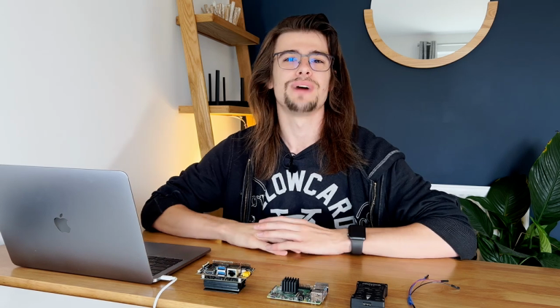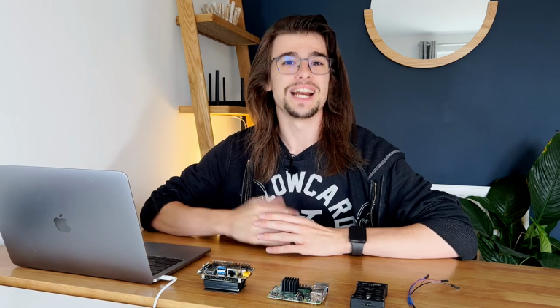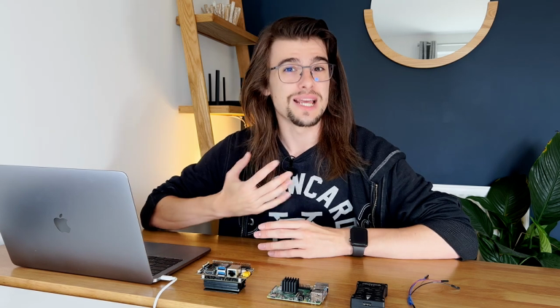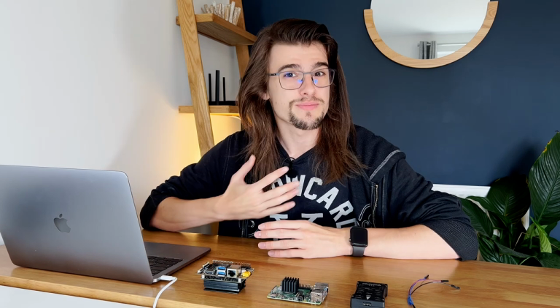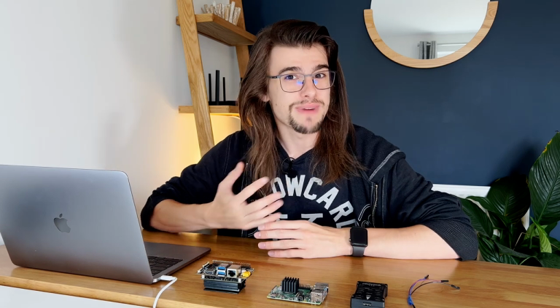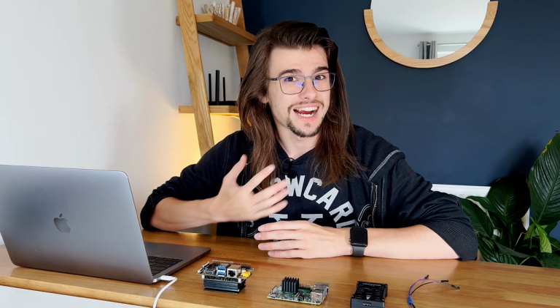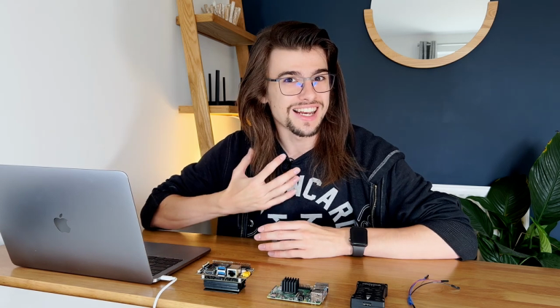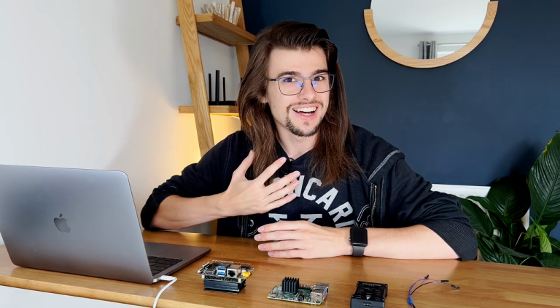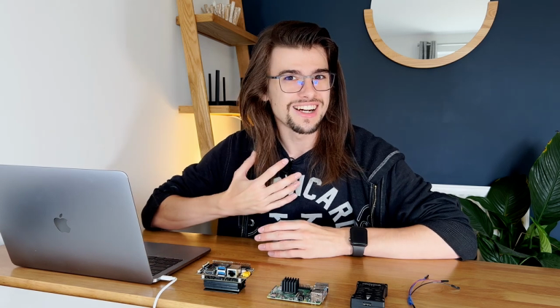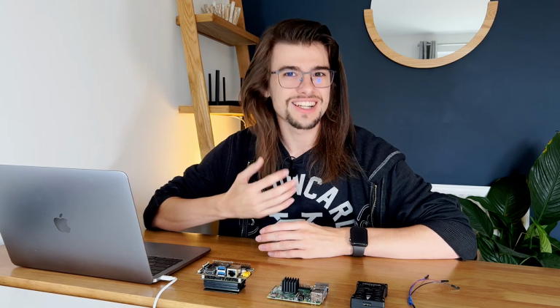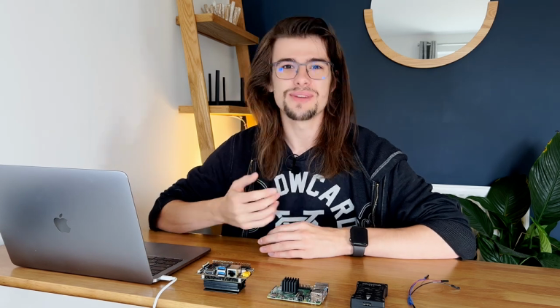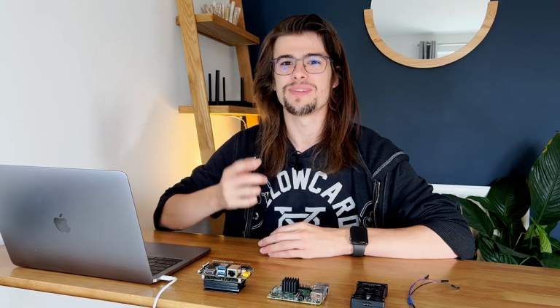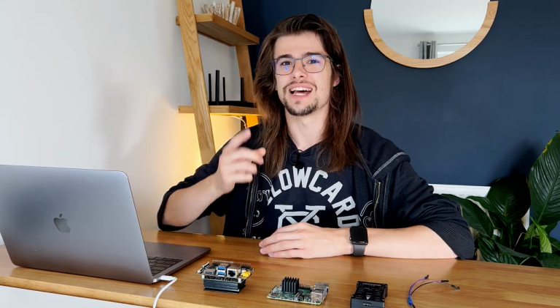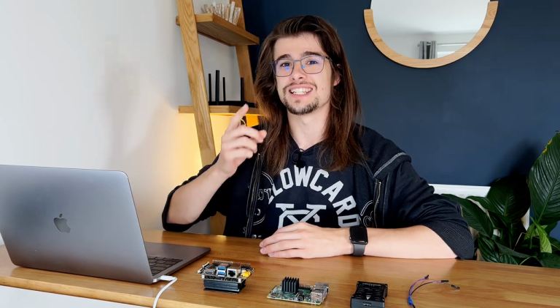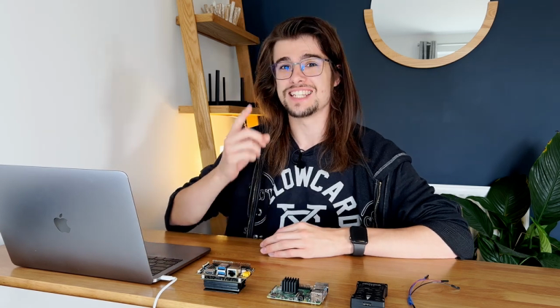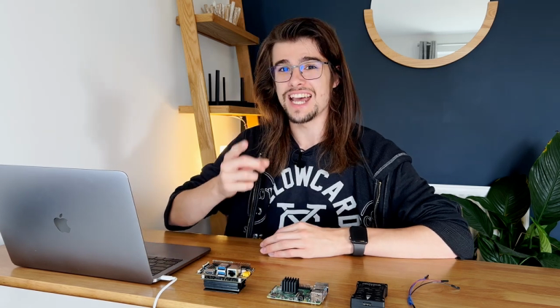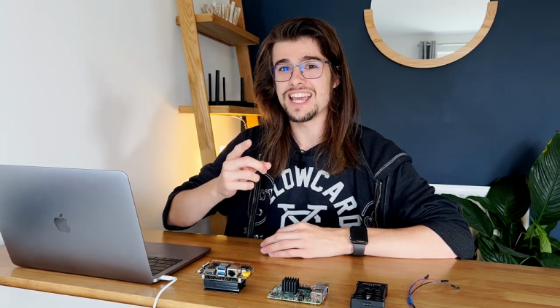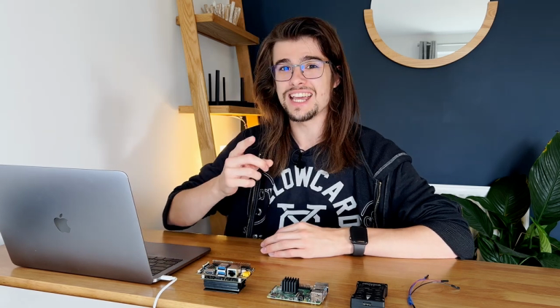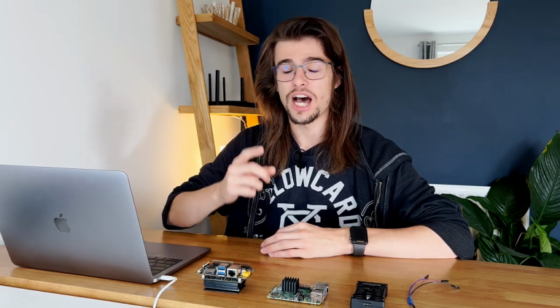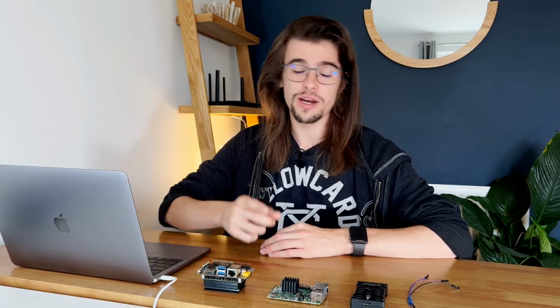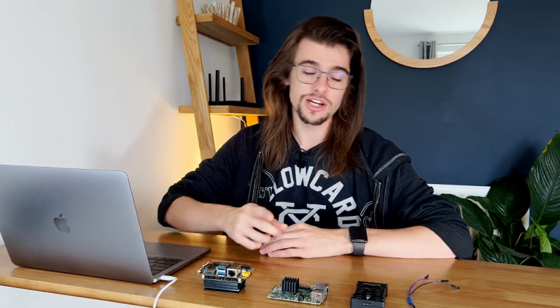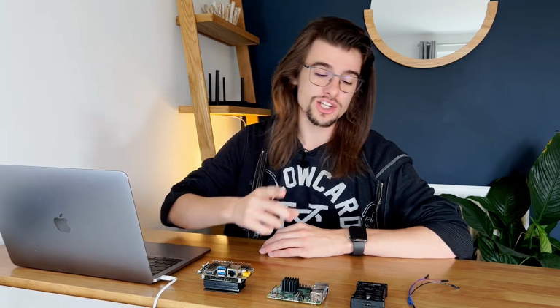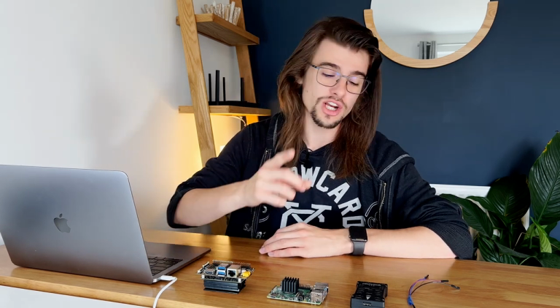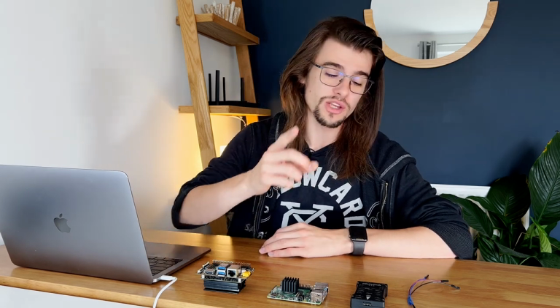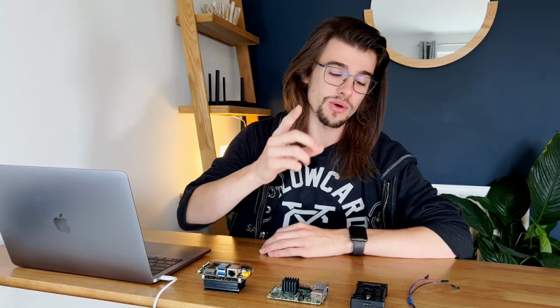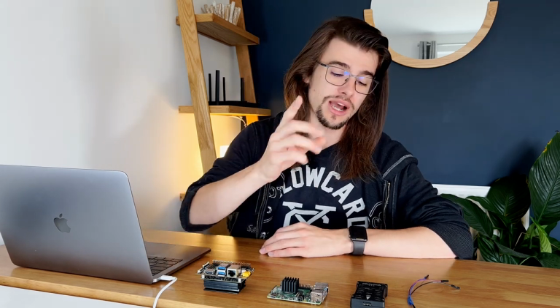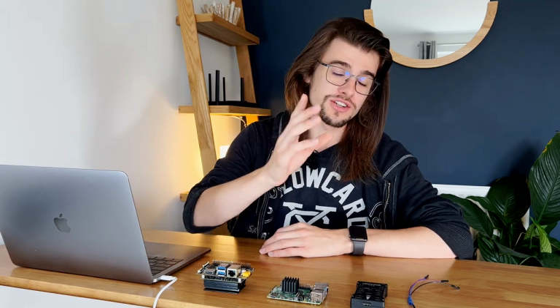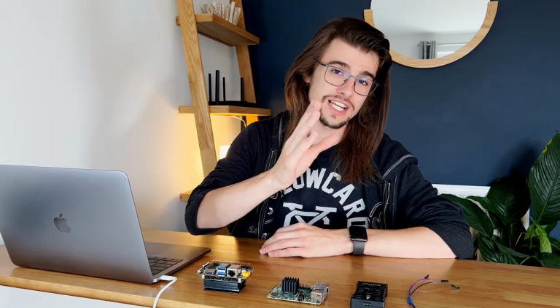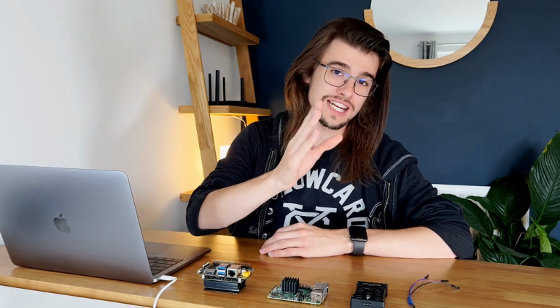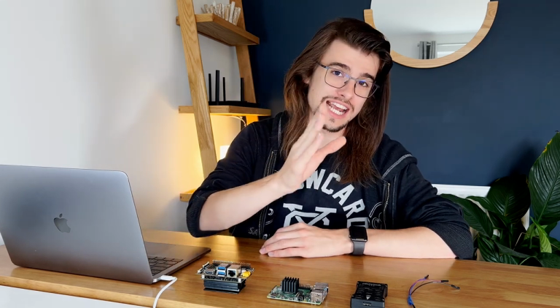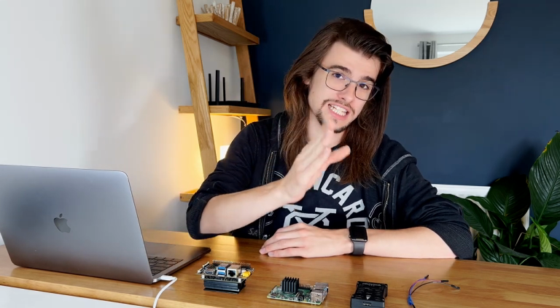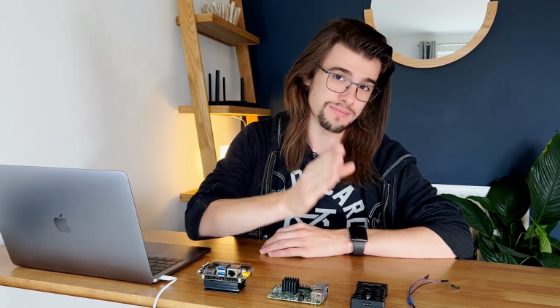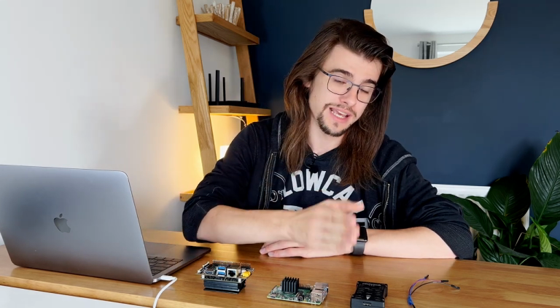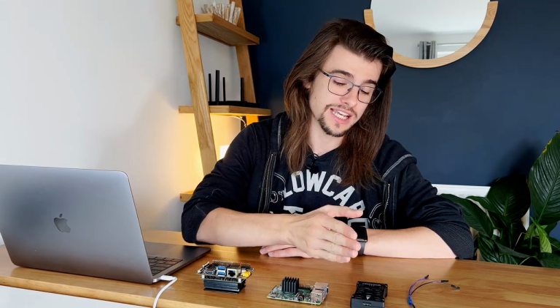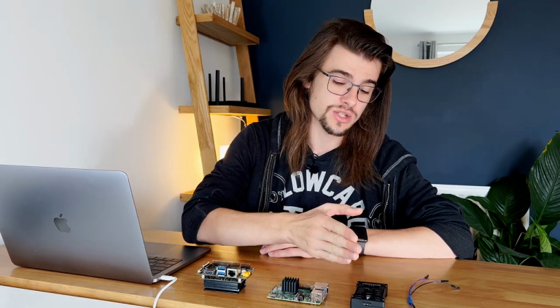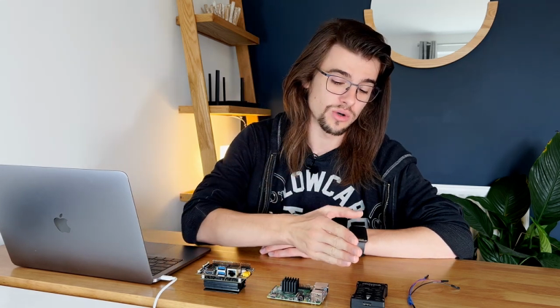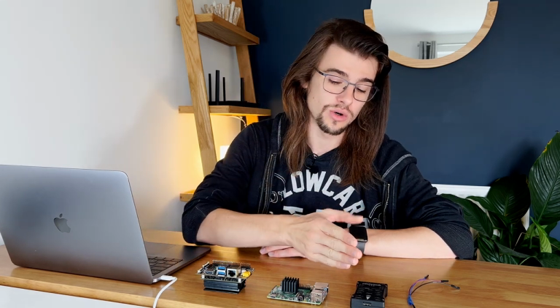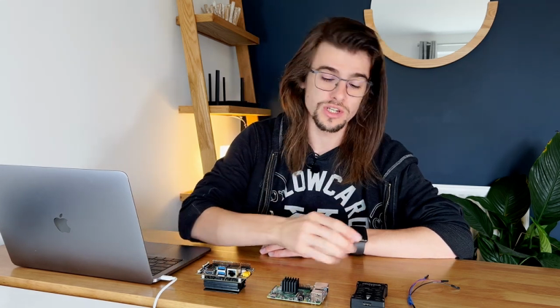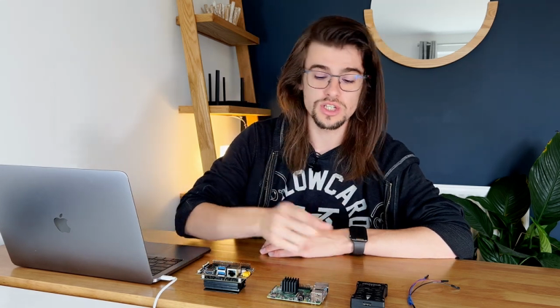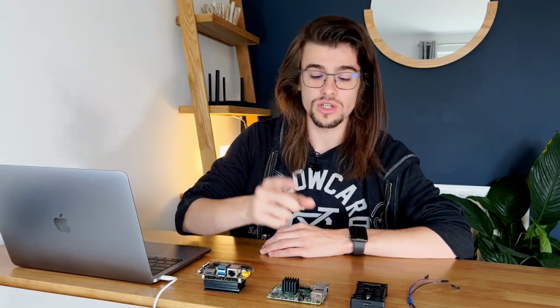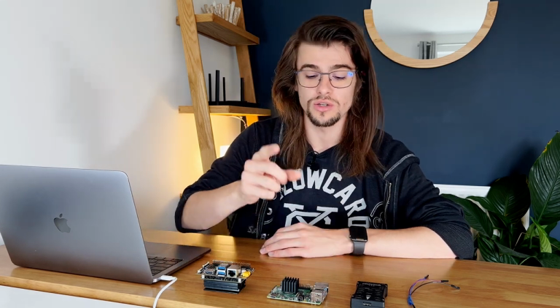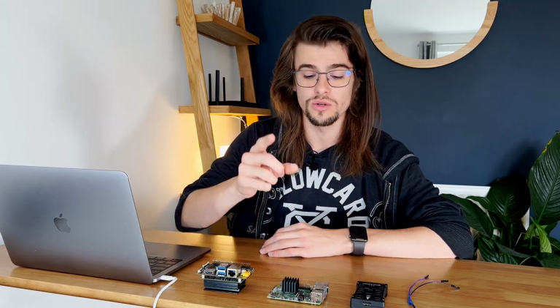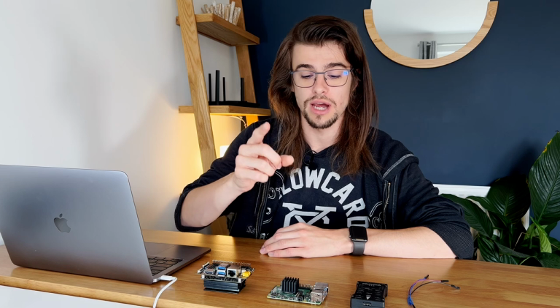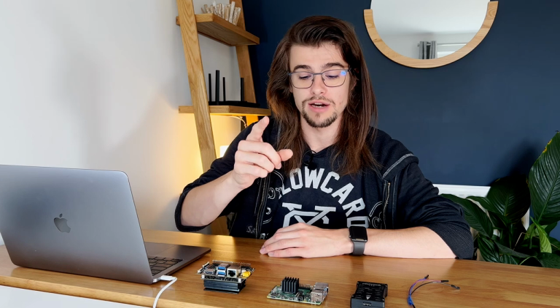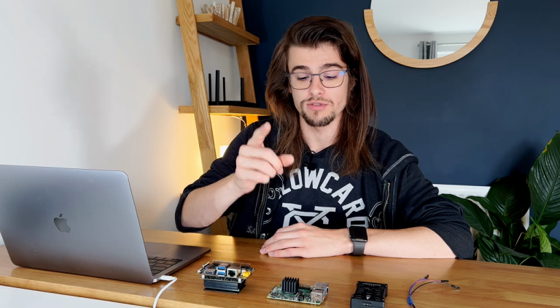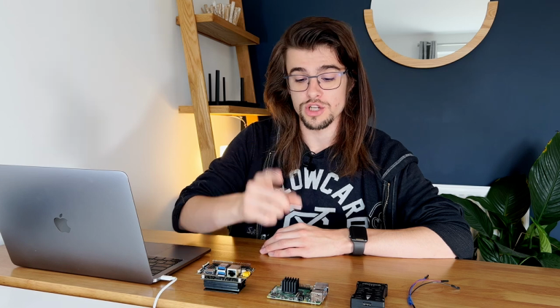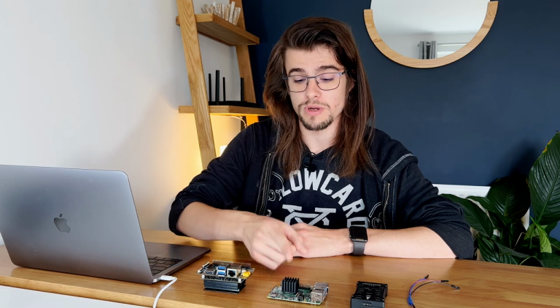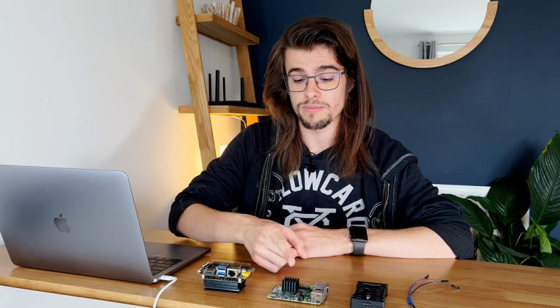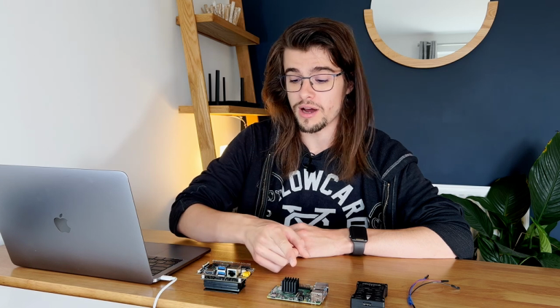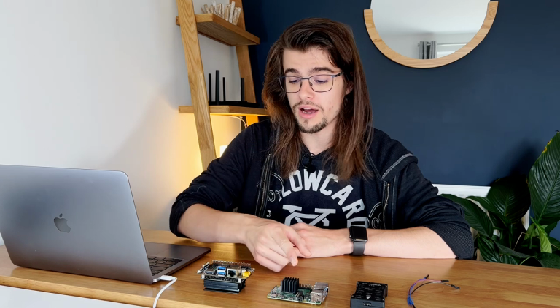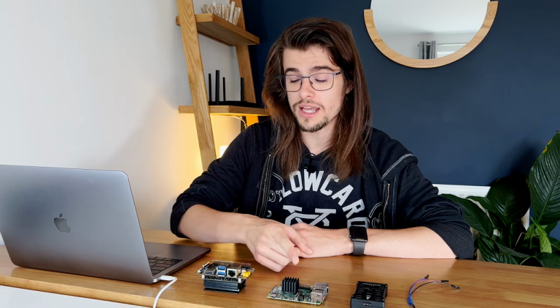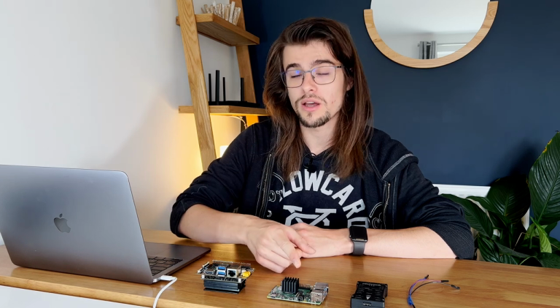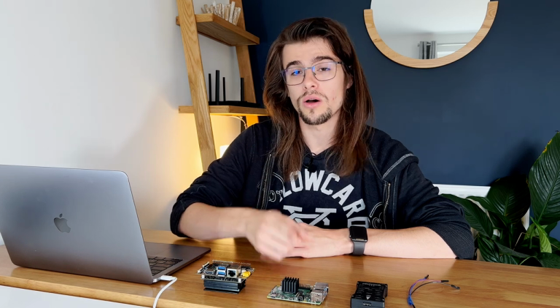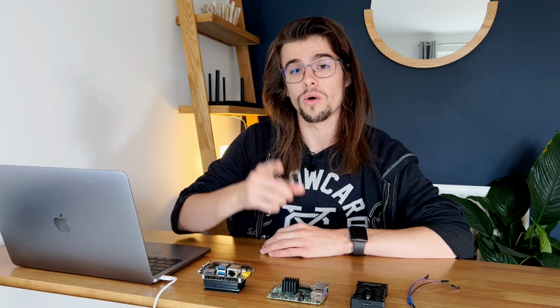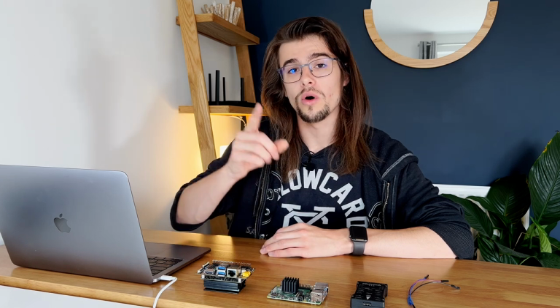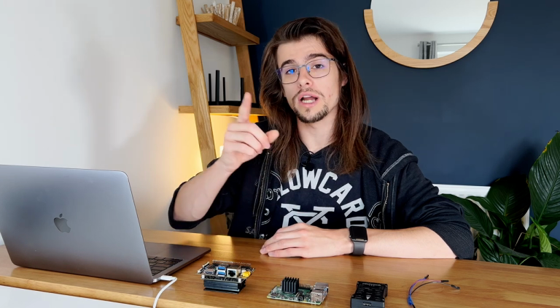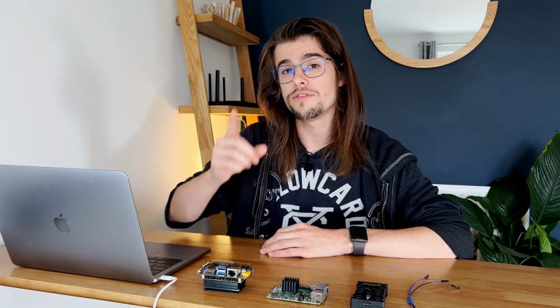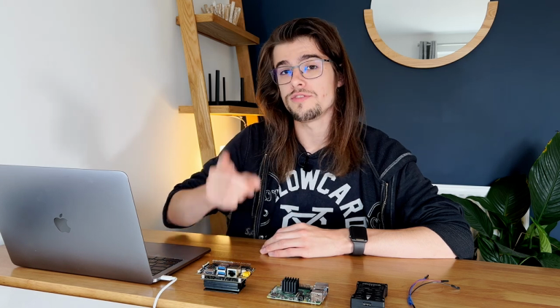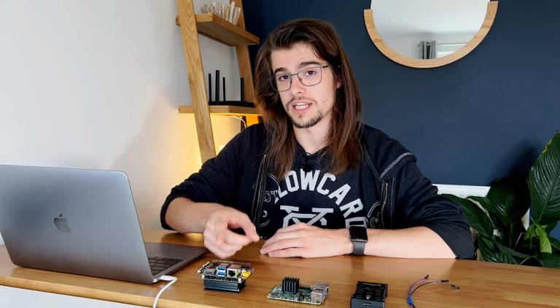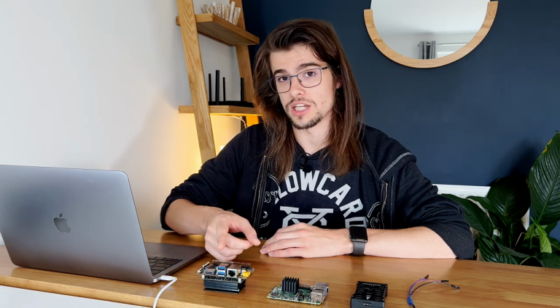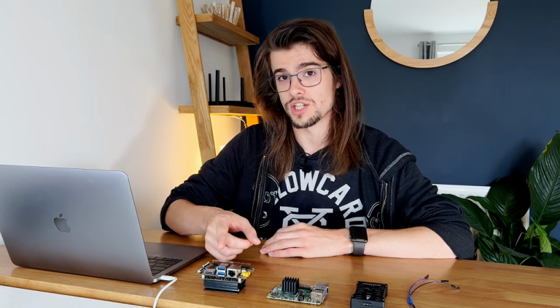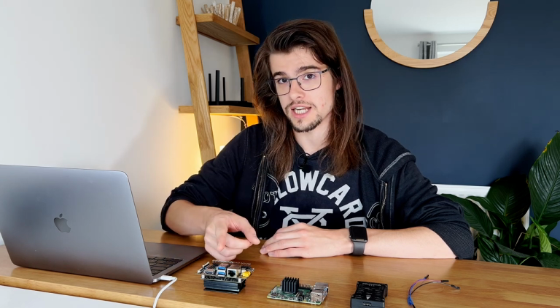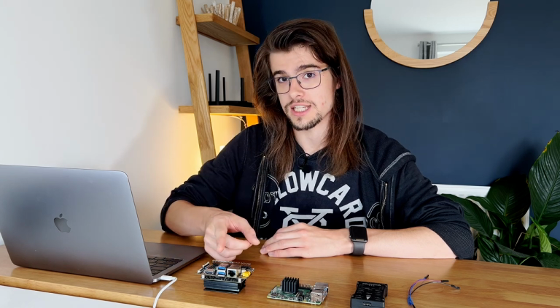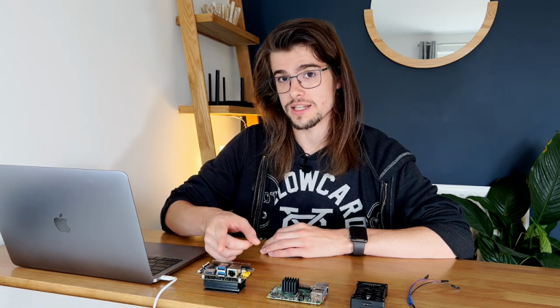My name is Matt Clark and today I'm going to show you how to connect a Pixhawk to a Raspberry Pi or an NVIDIA Jetson.